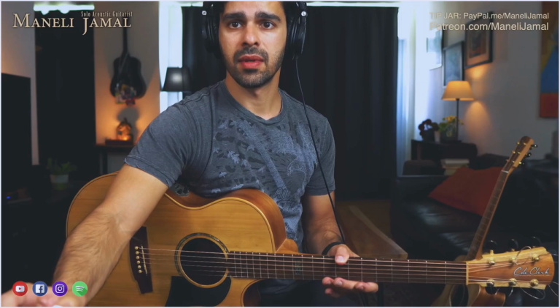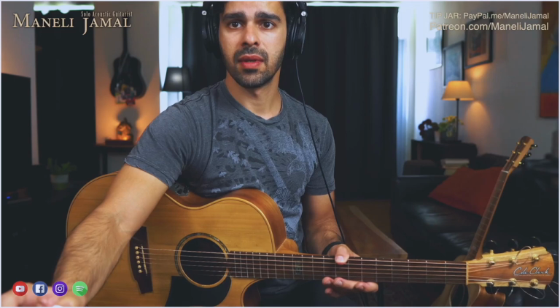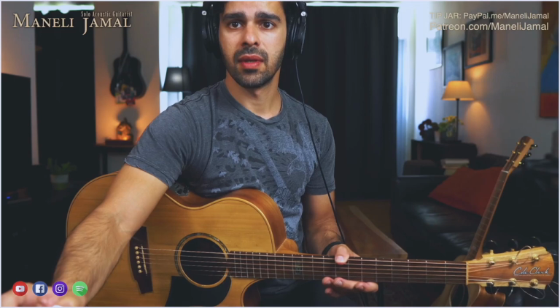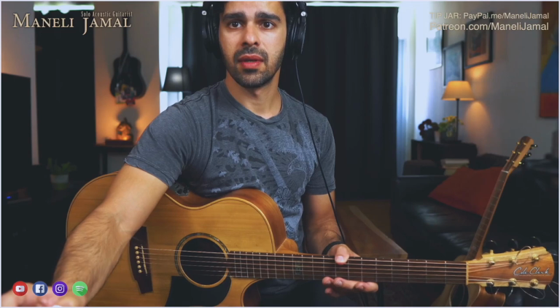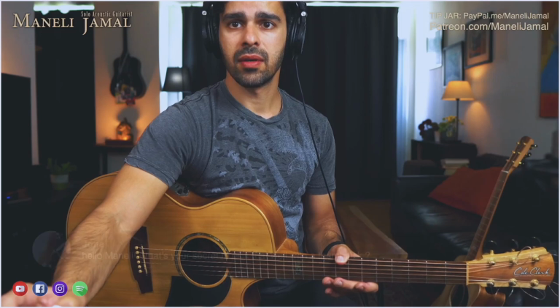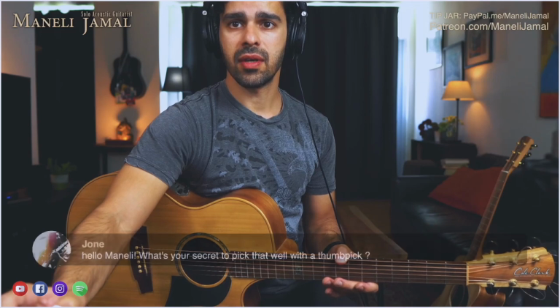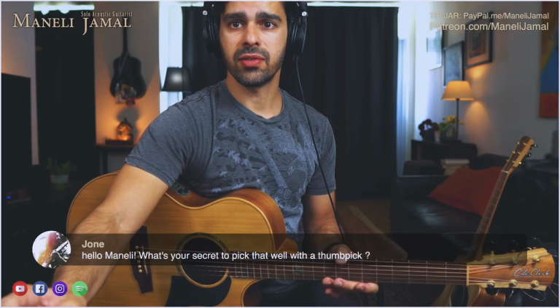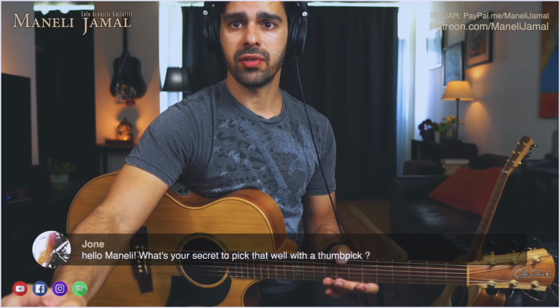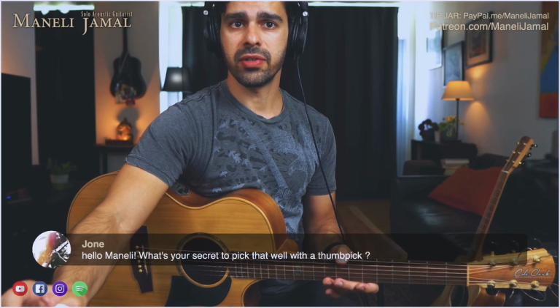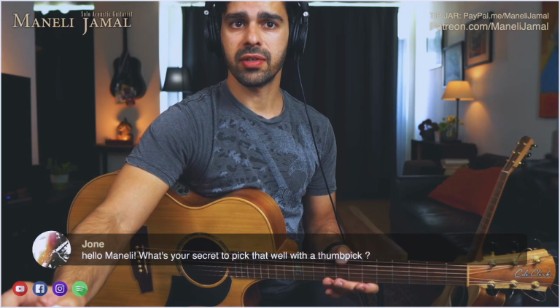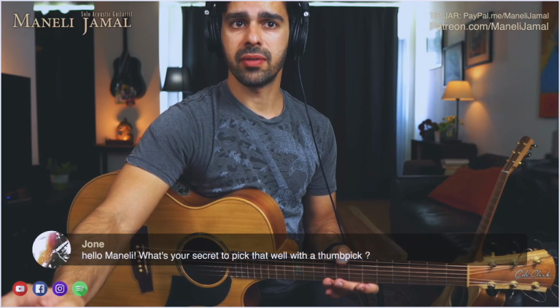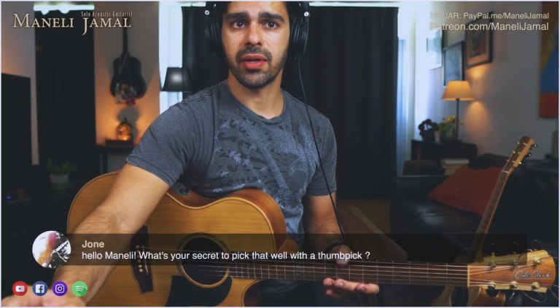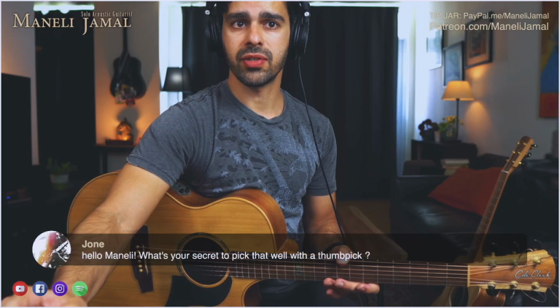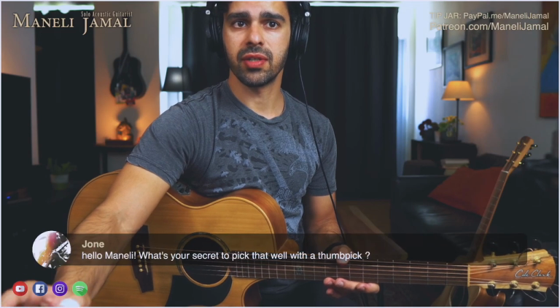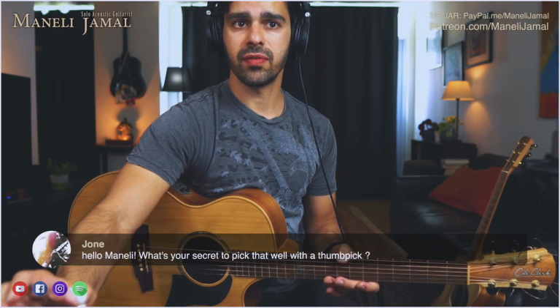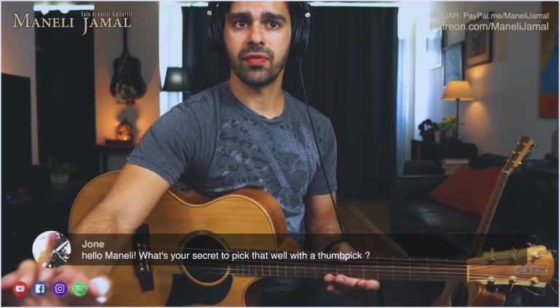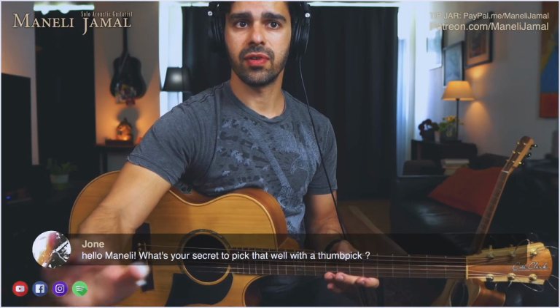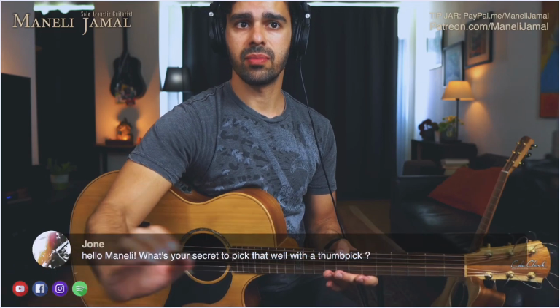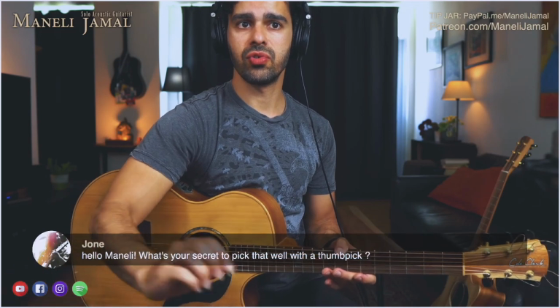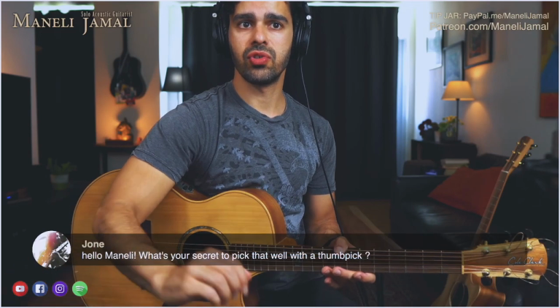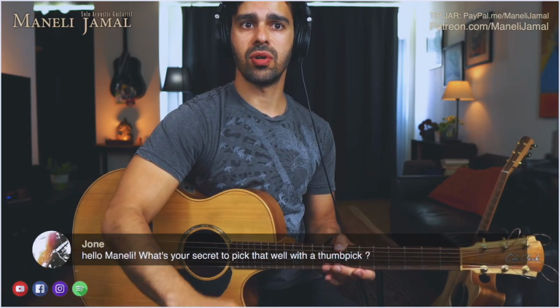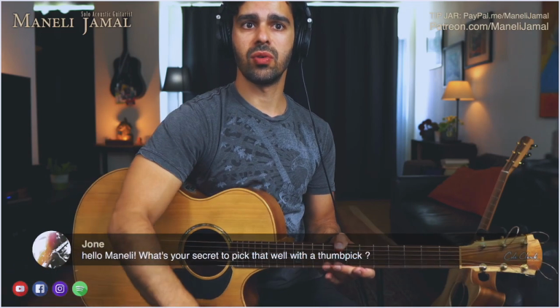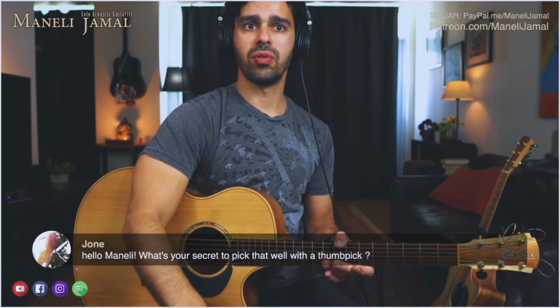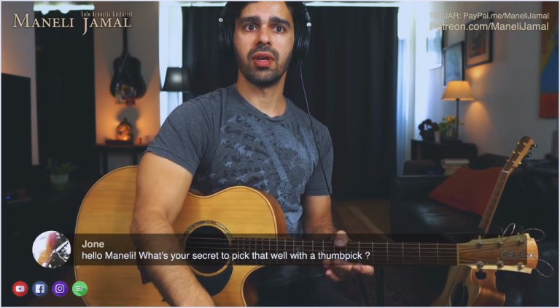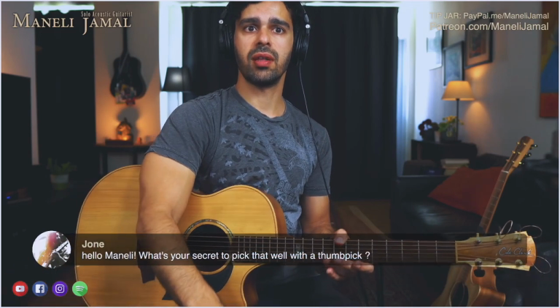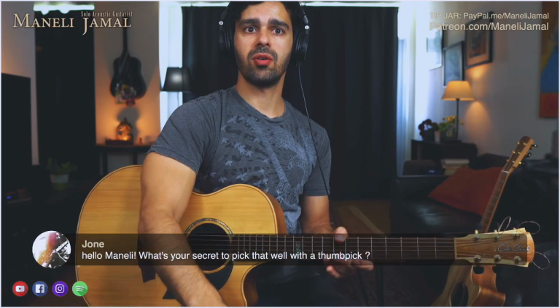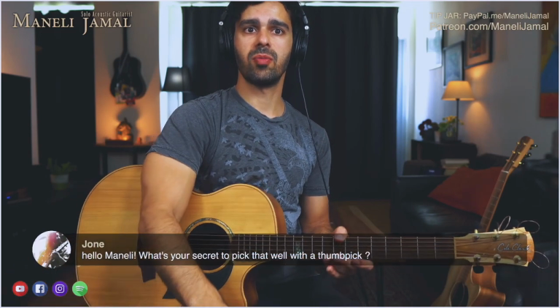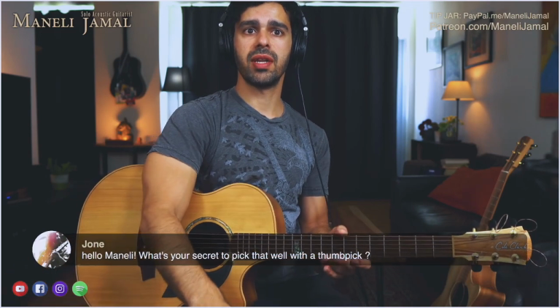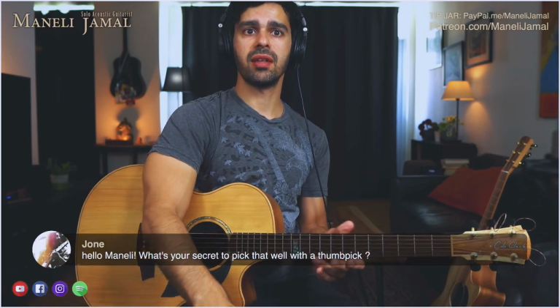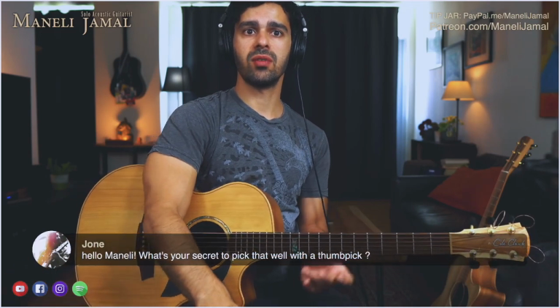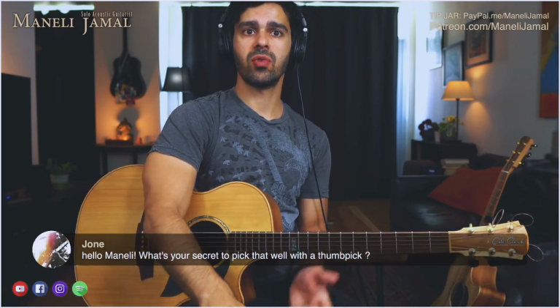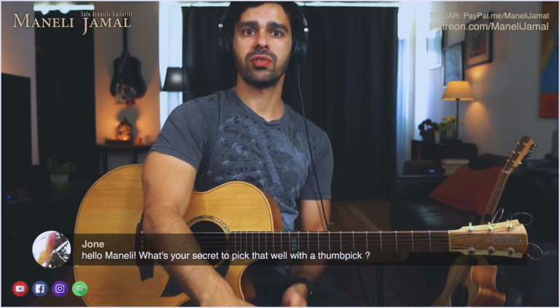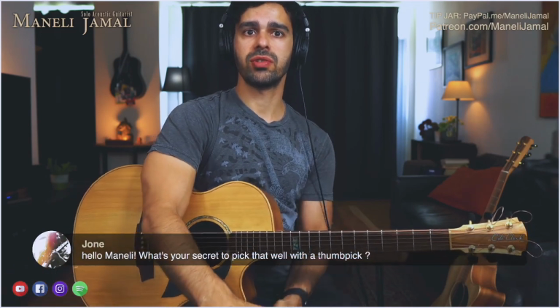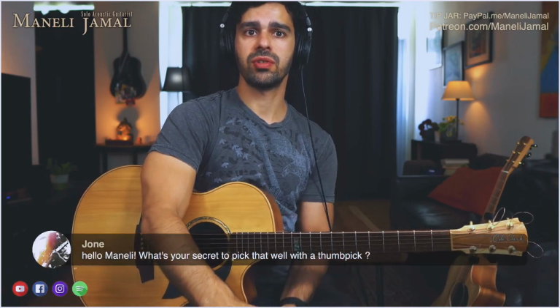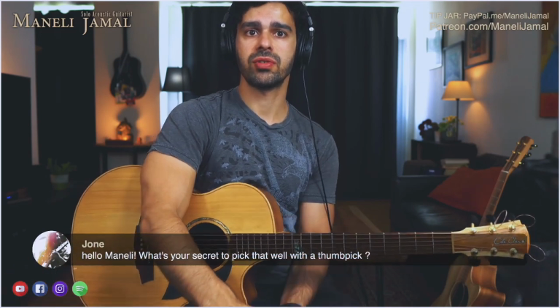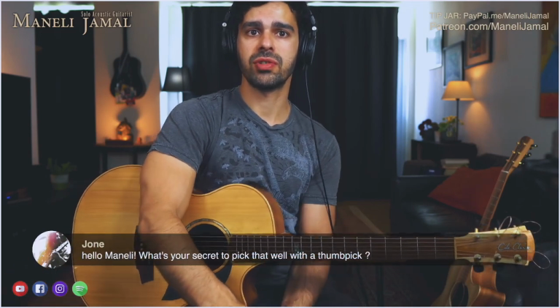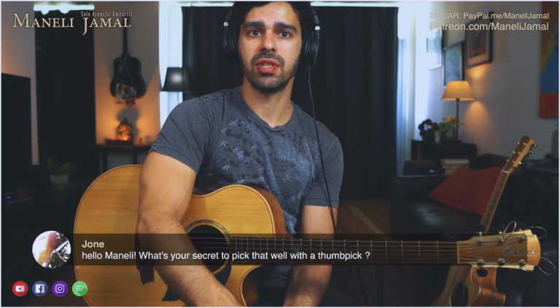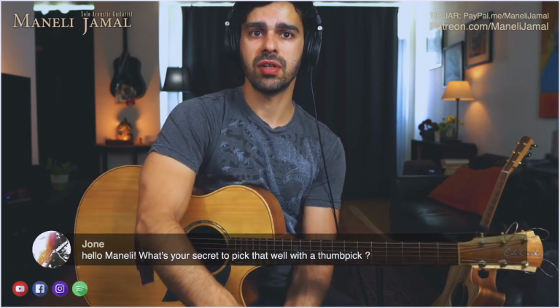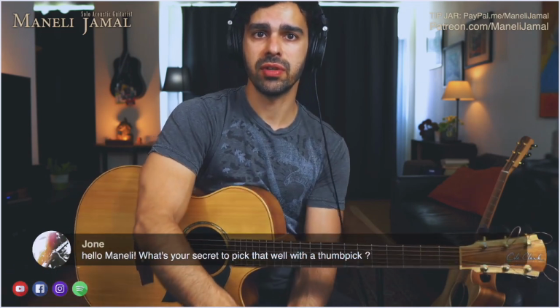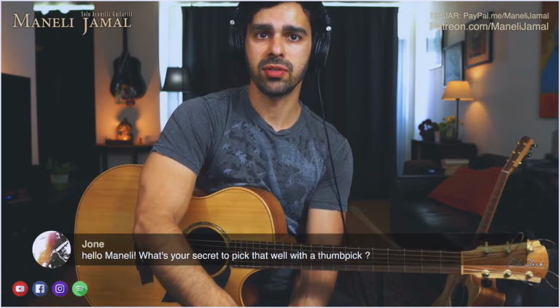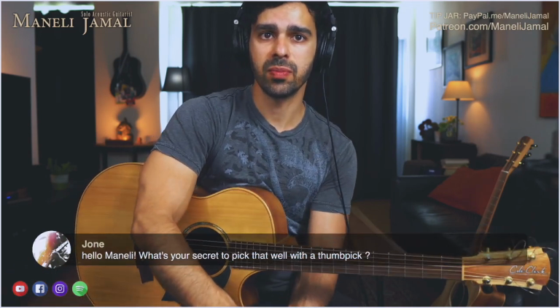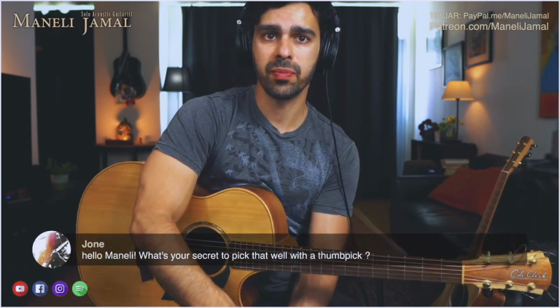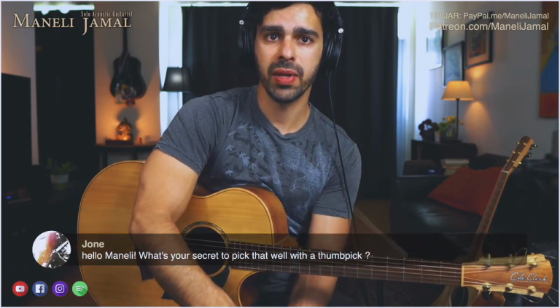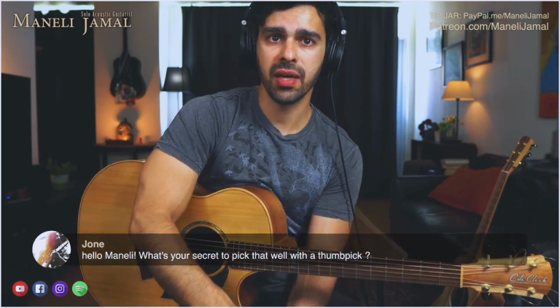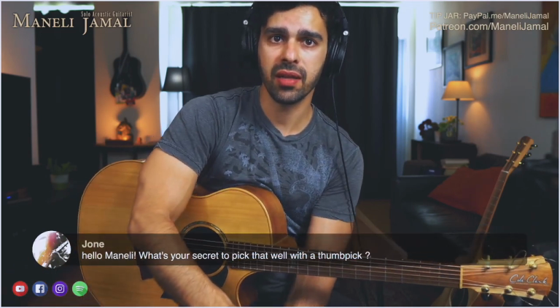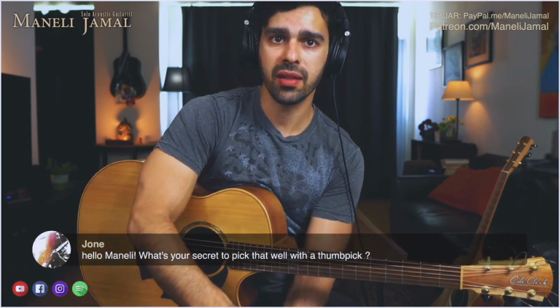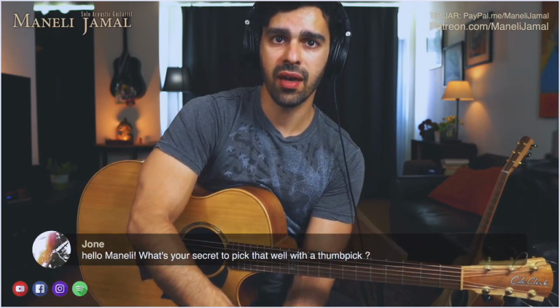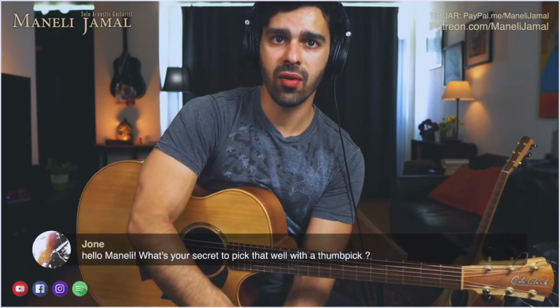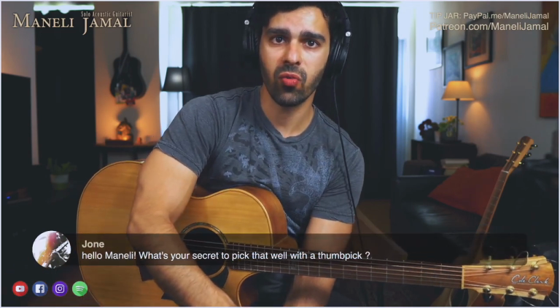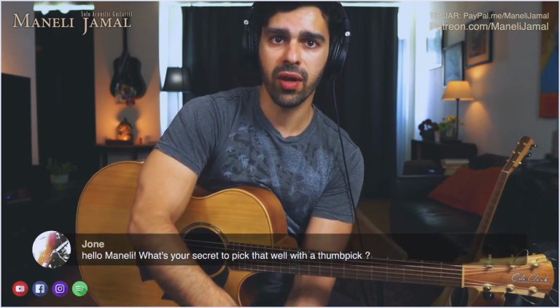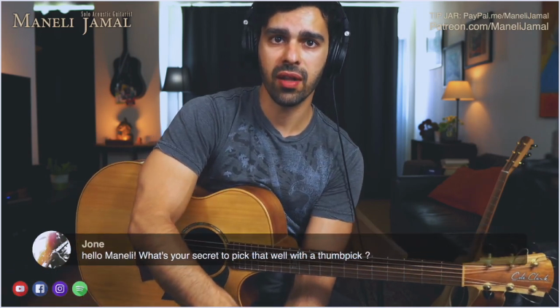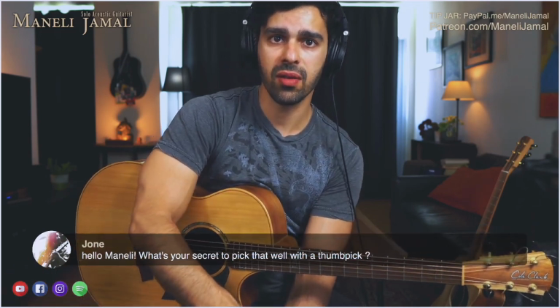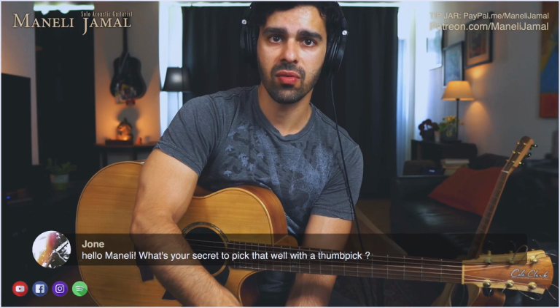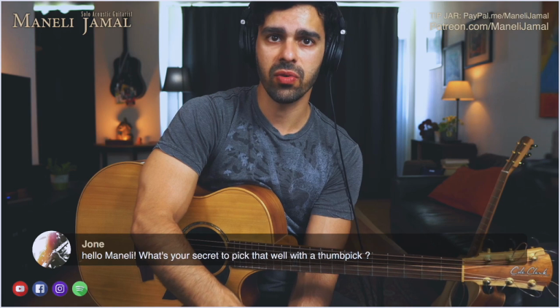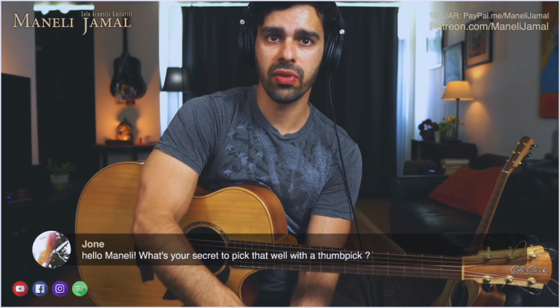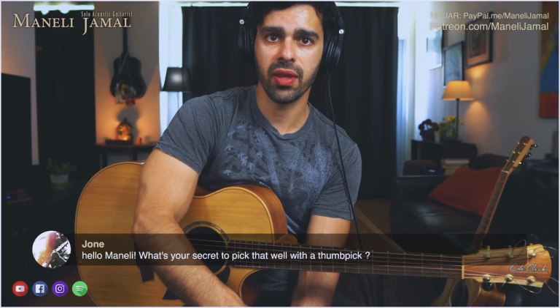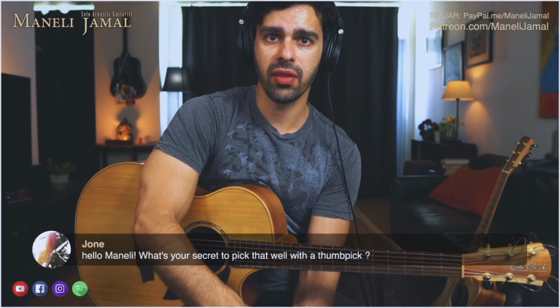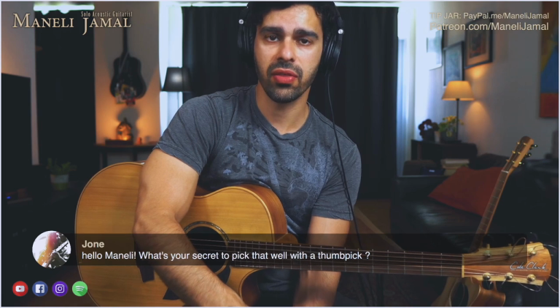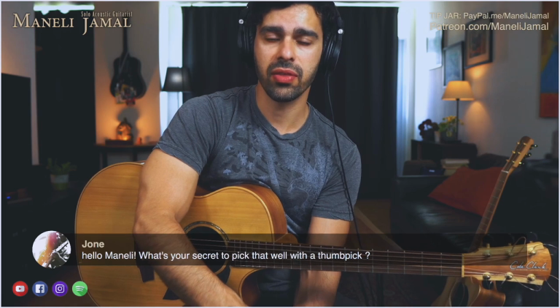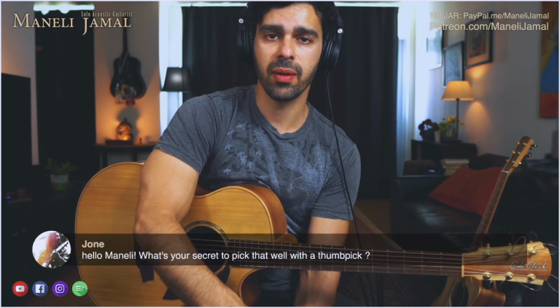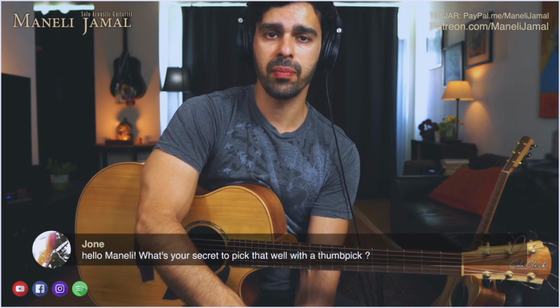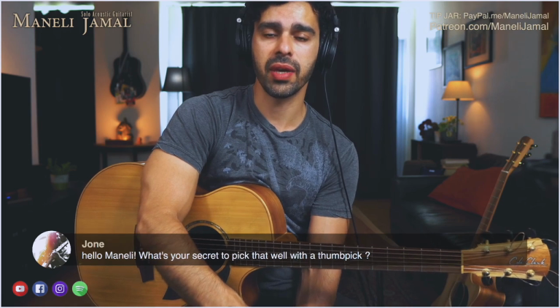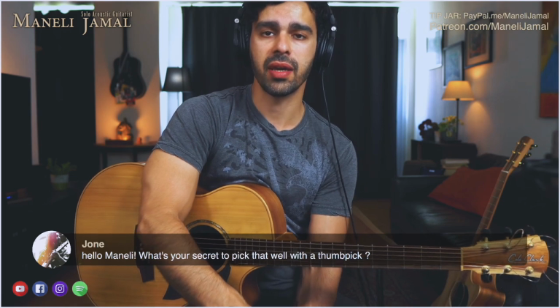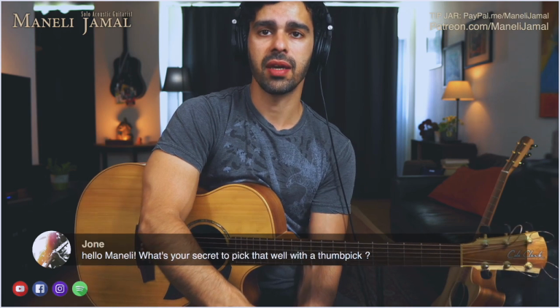Here's a question from Joan: What's your secret to picking well with a thumb pick?